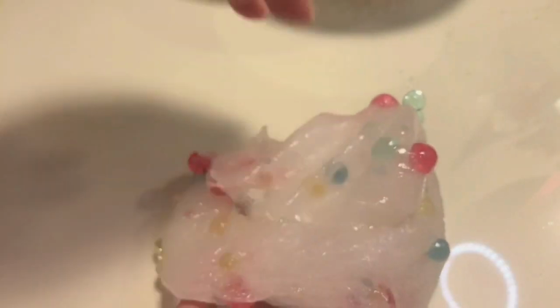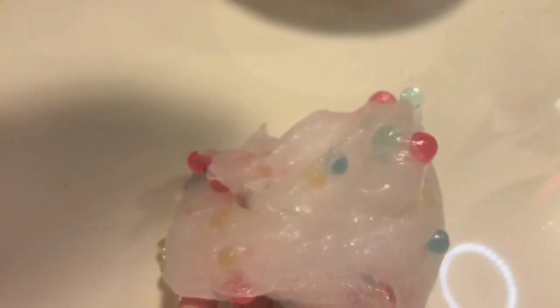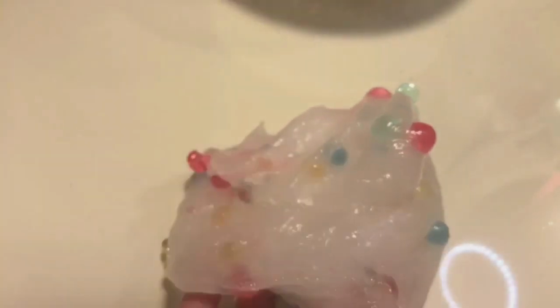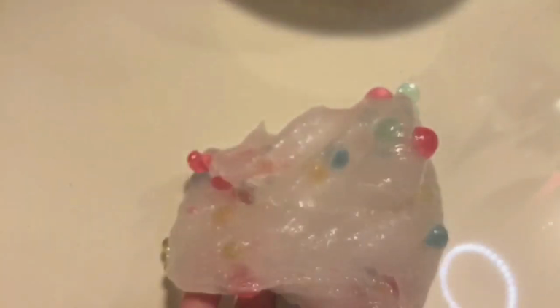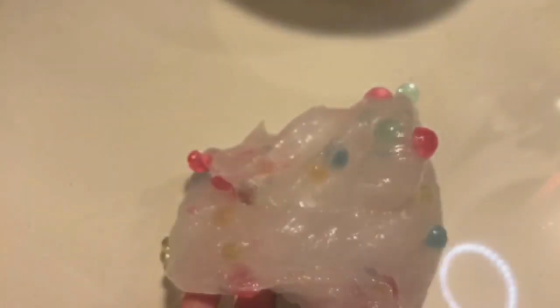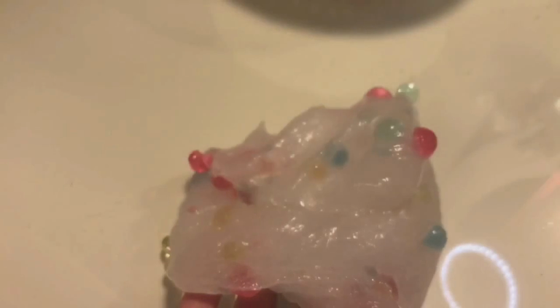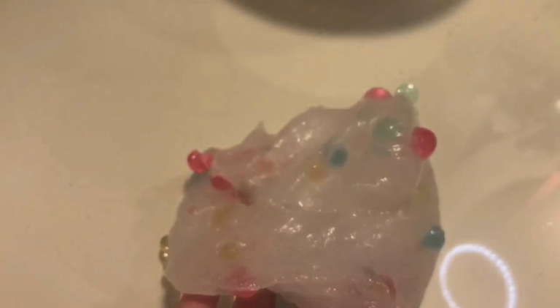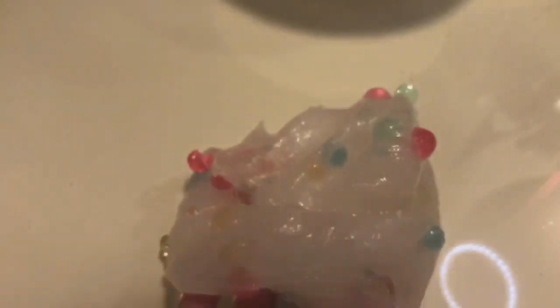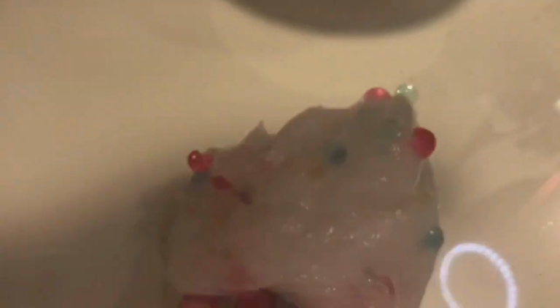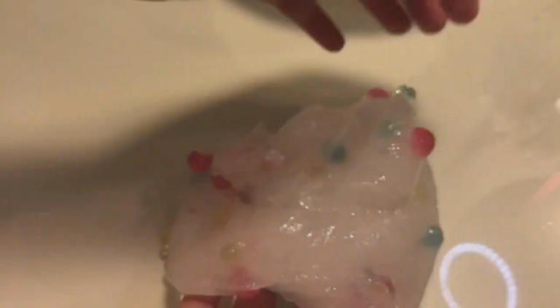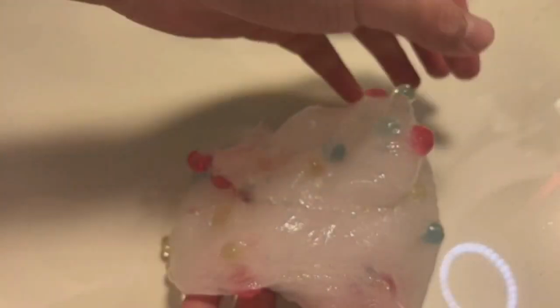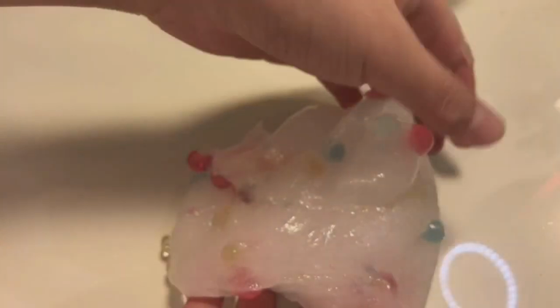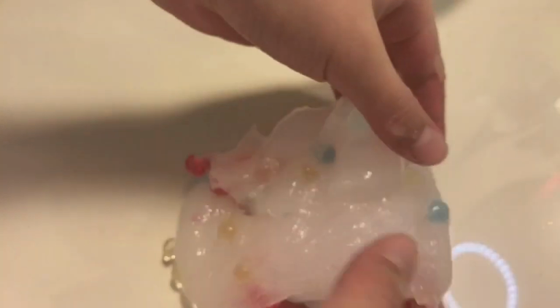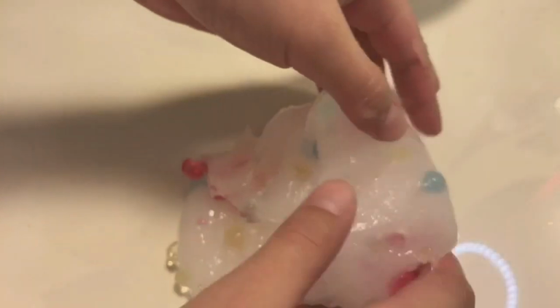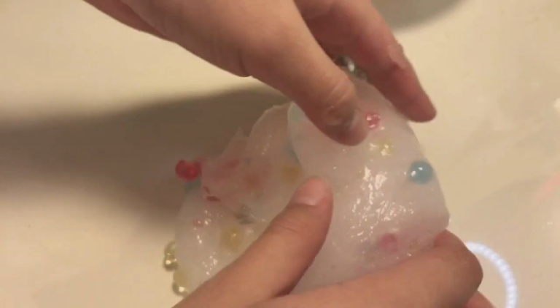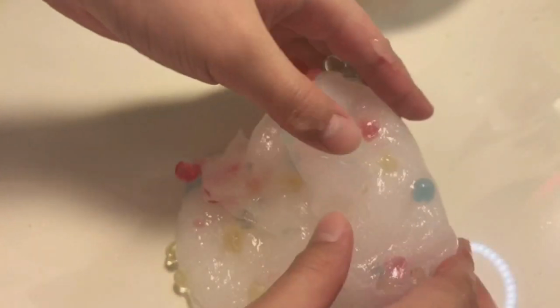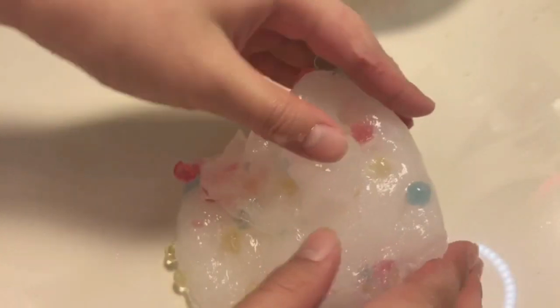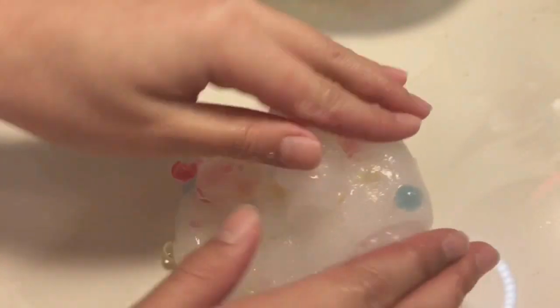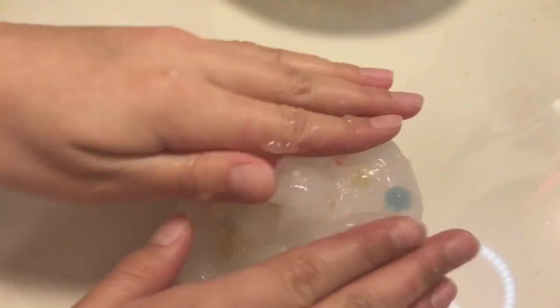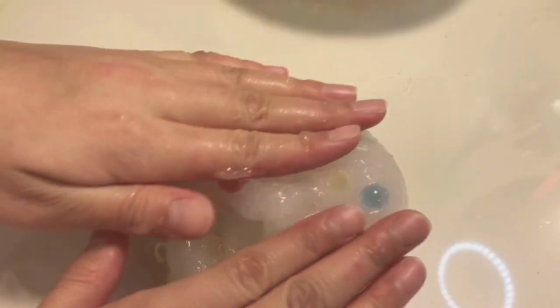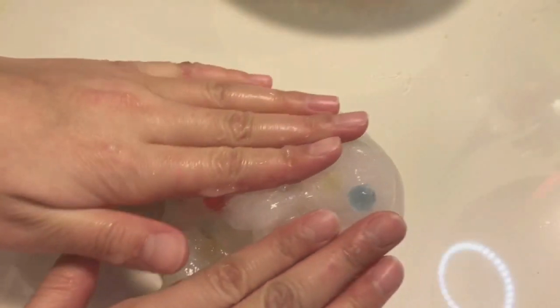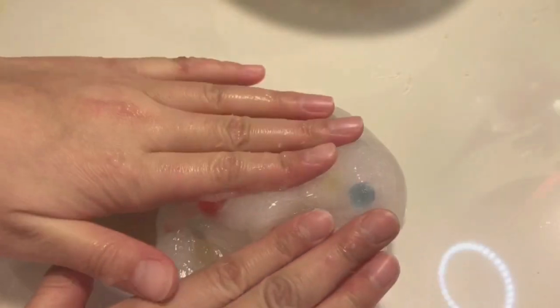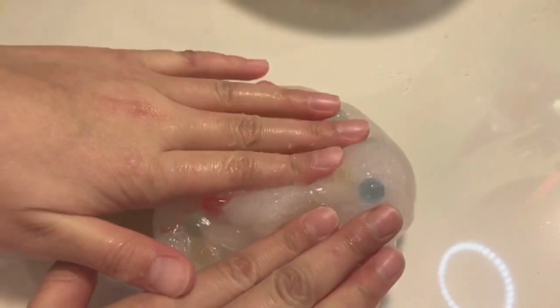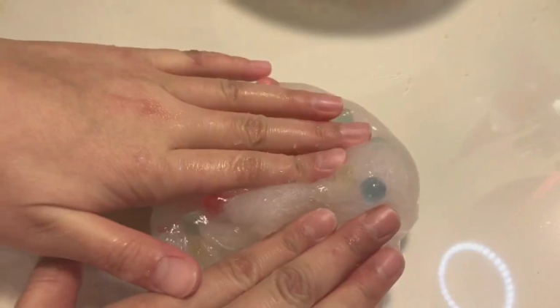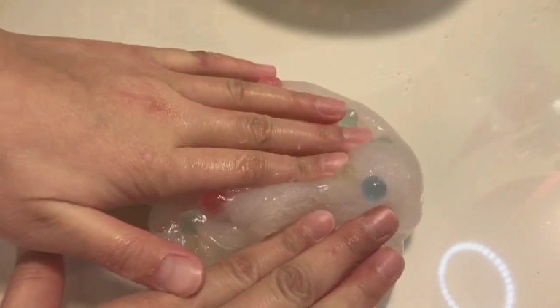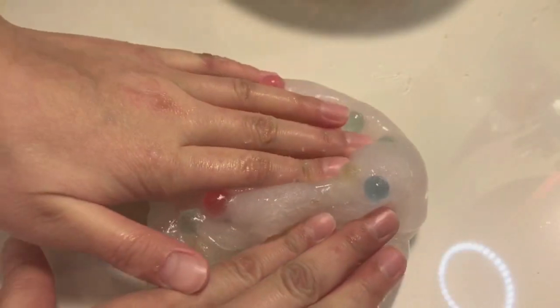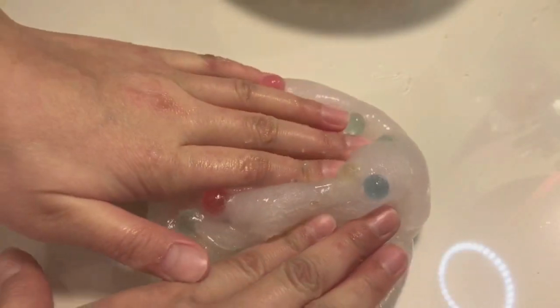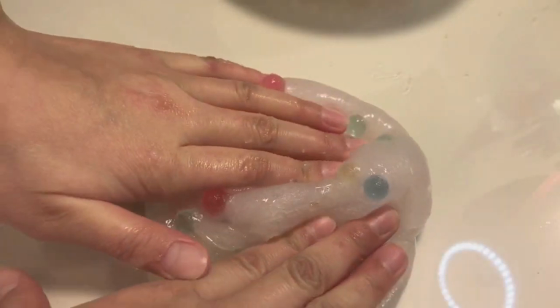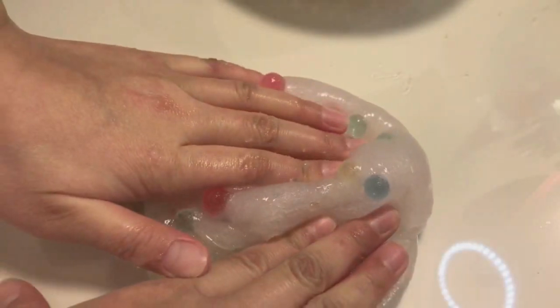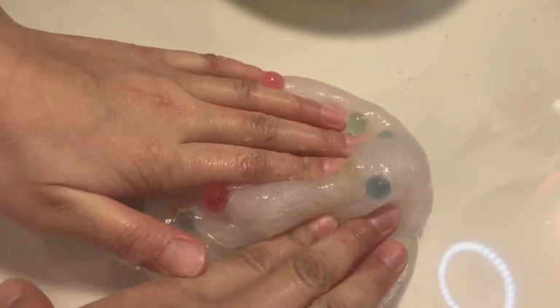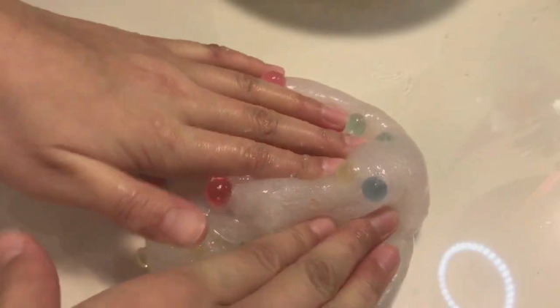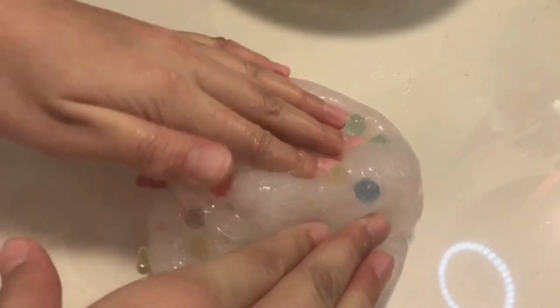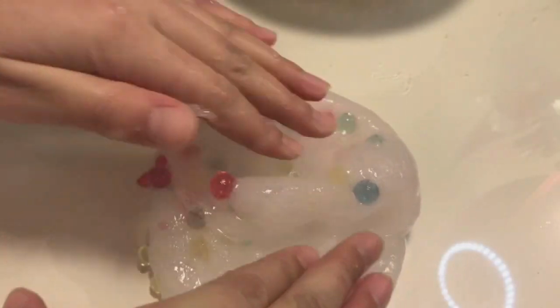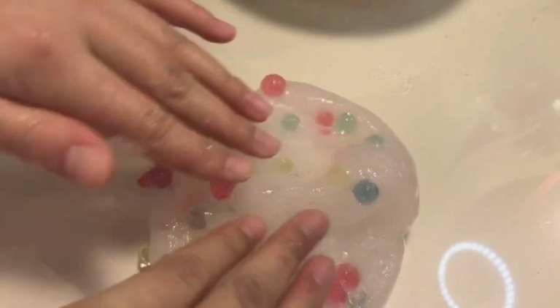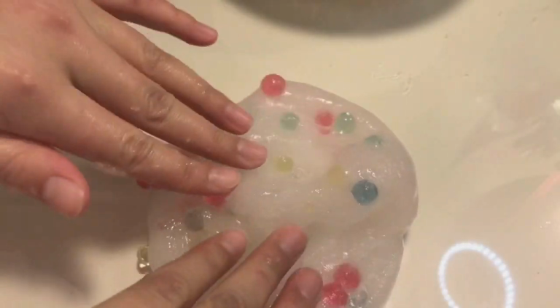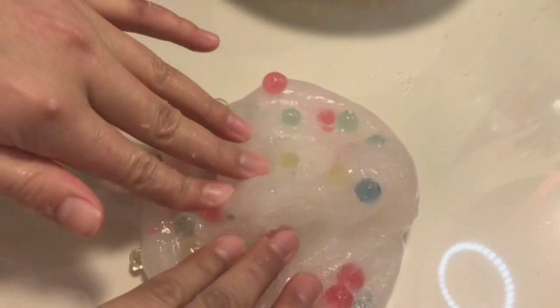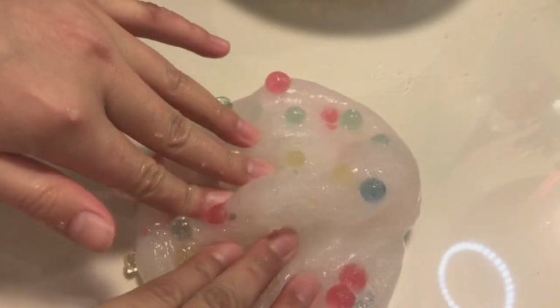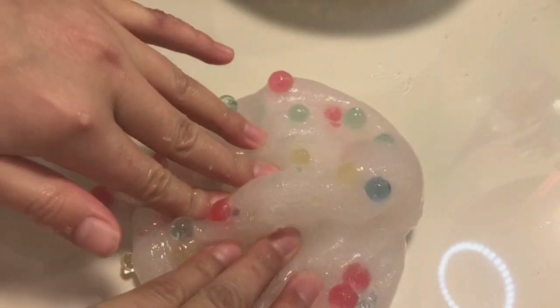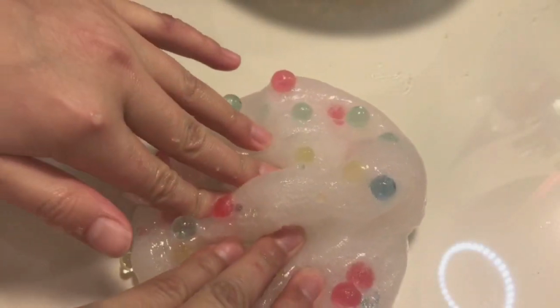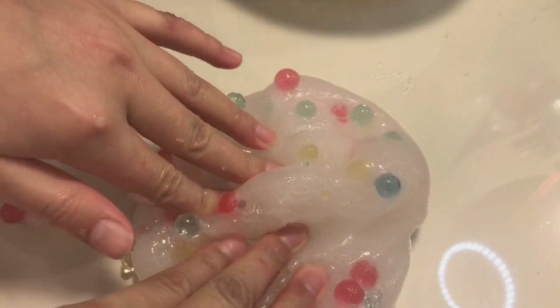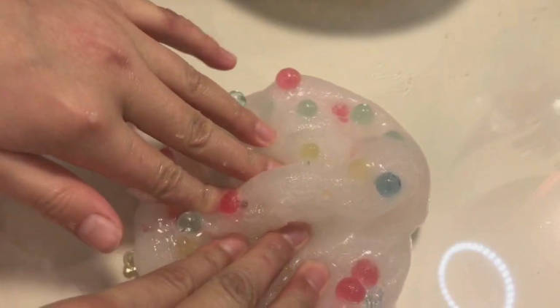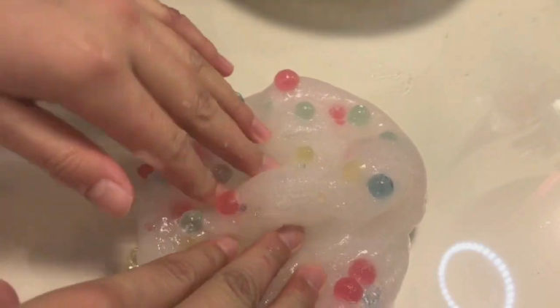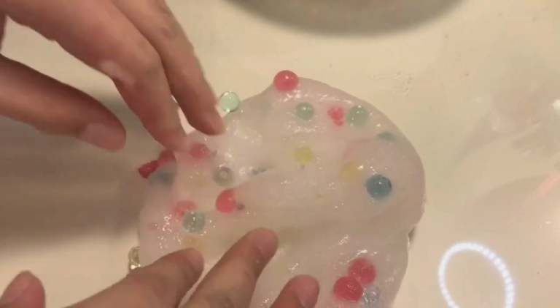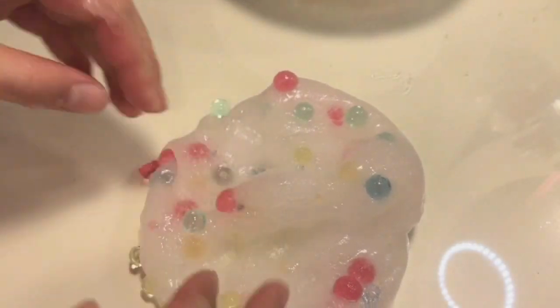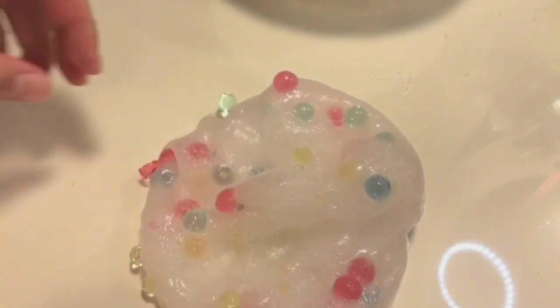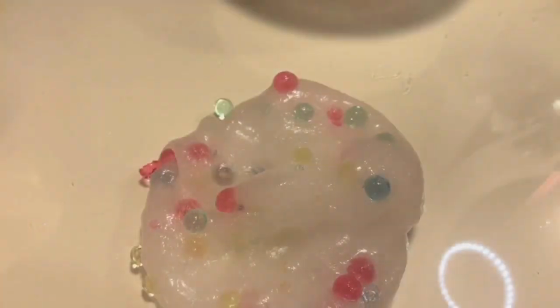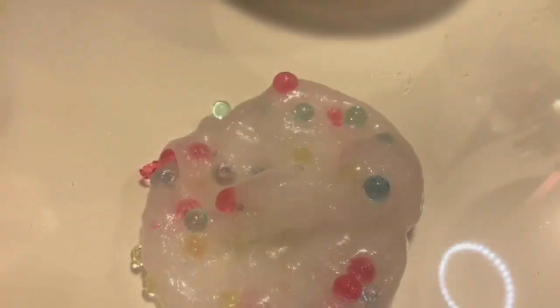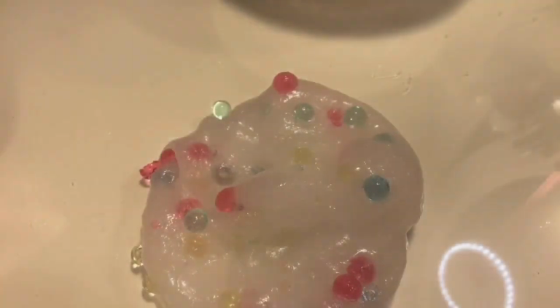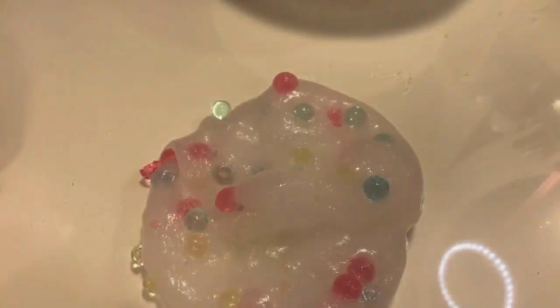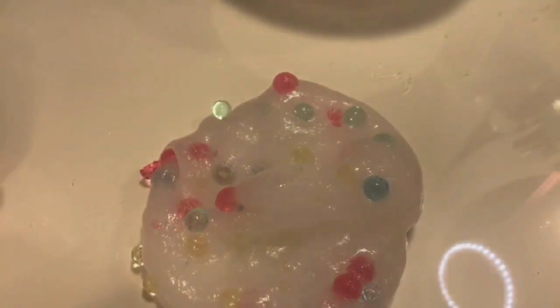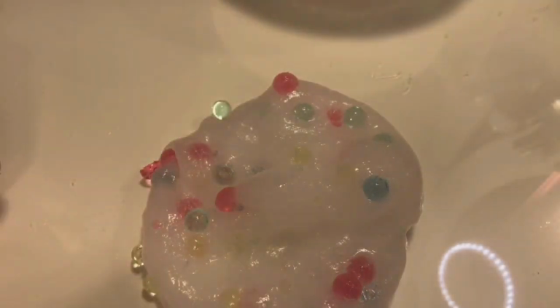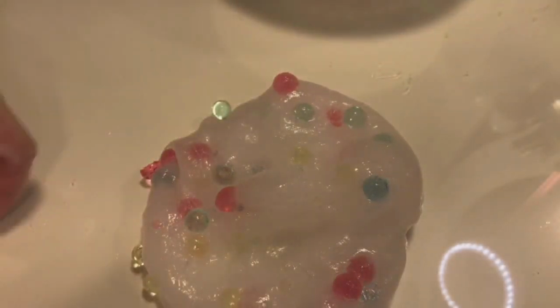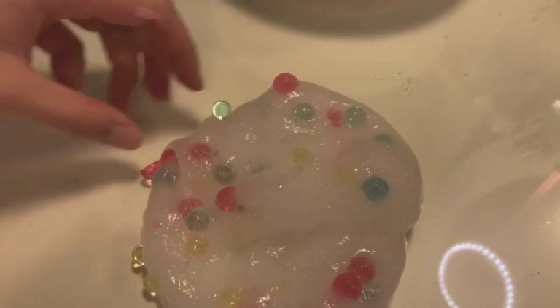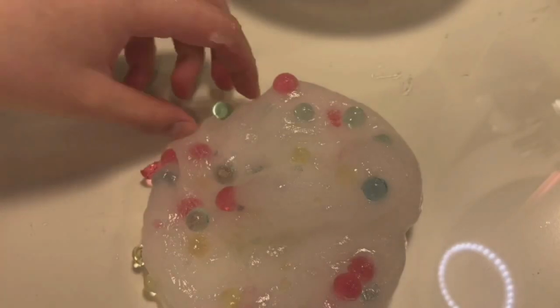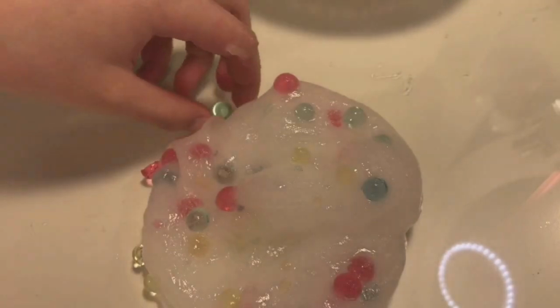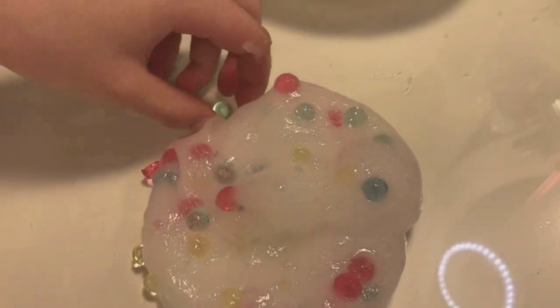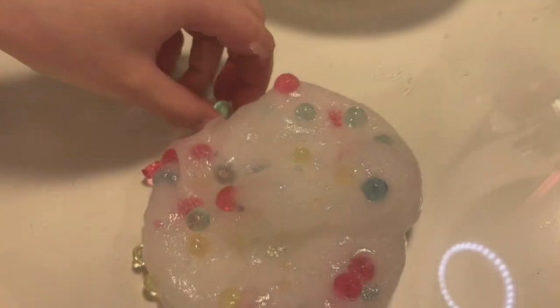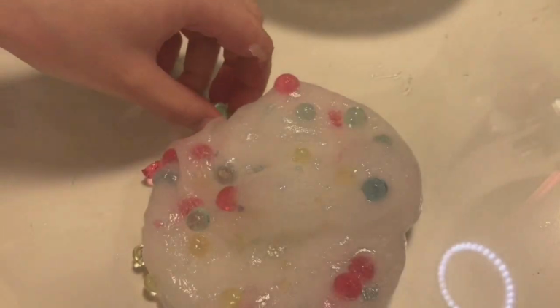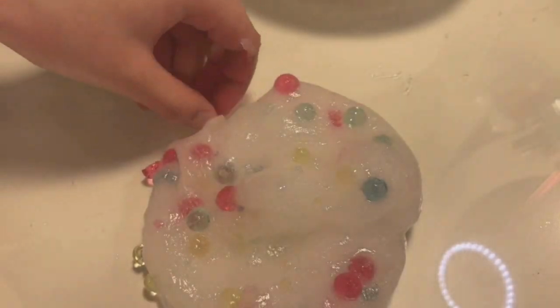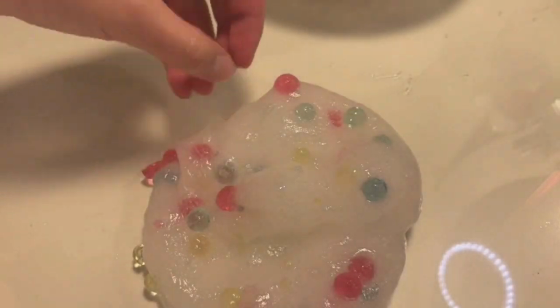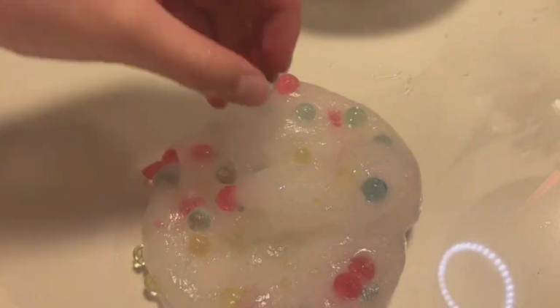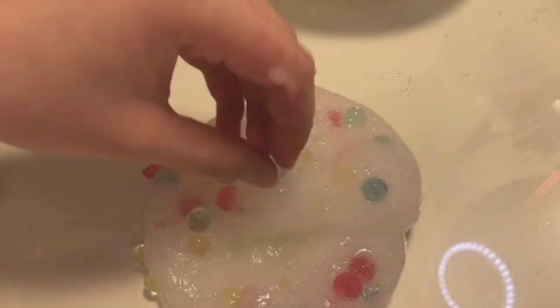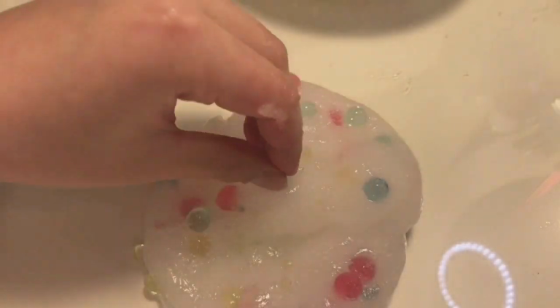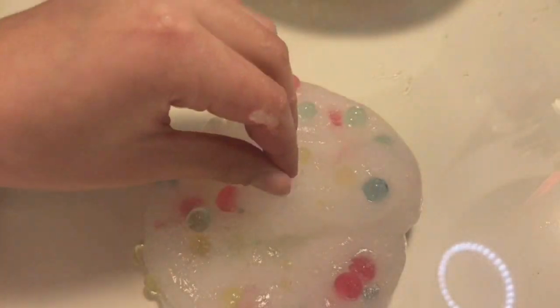I crushed some Orbeez while playing with this, but it is really fun. You should definitely try it if you have the chance.